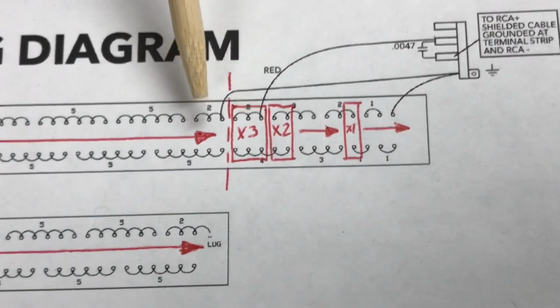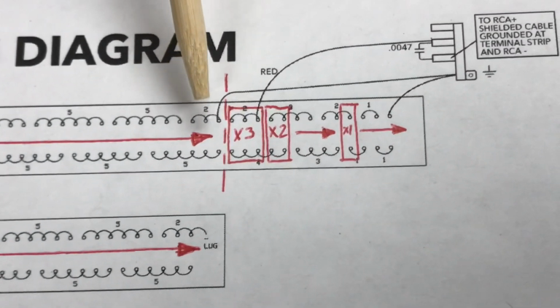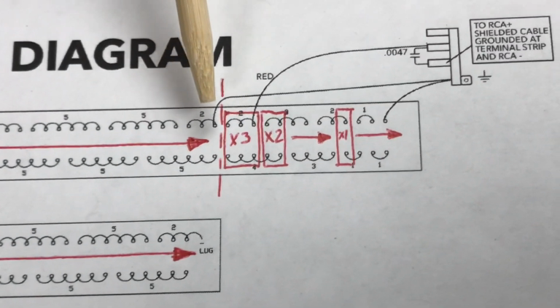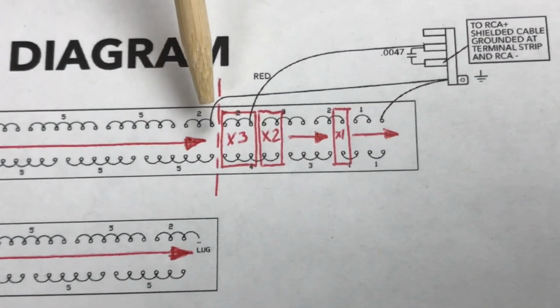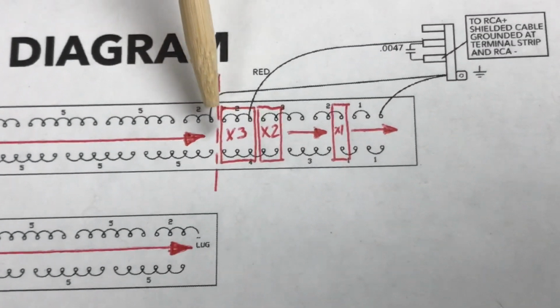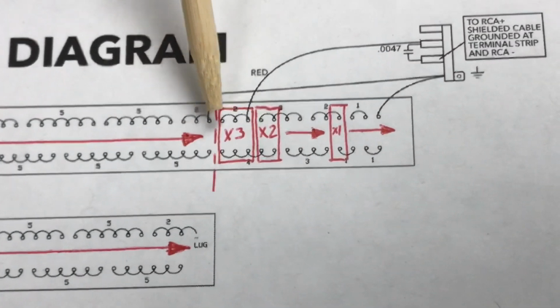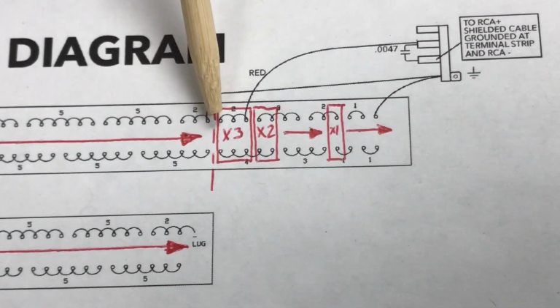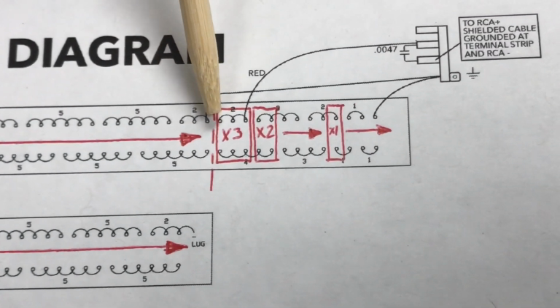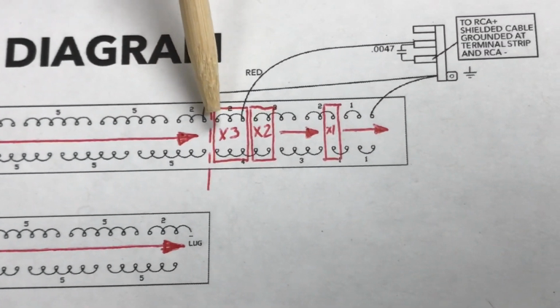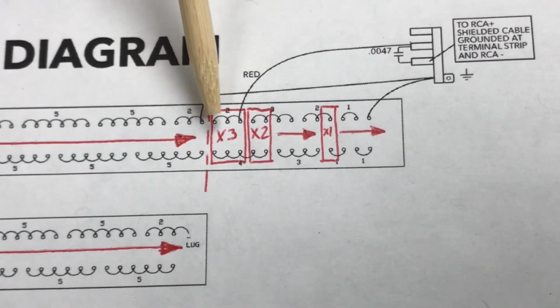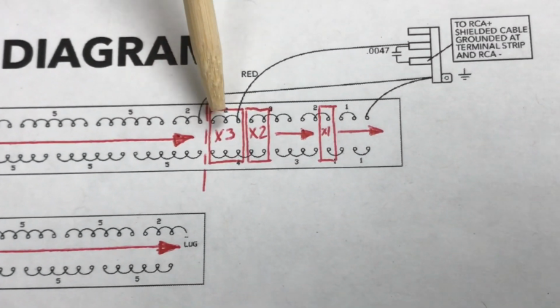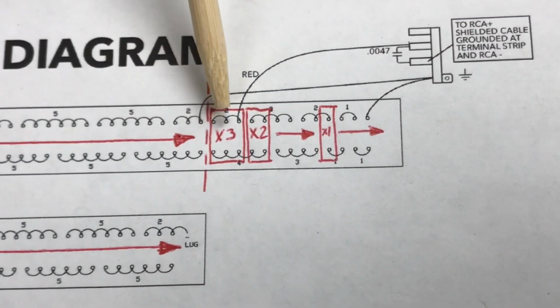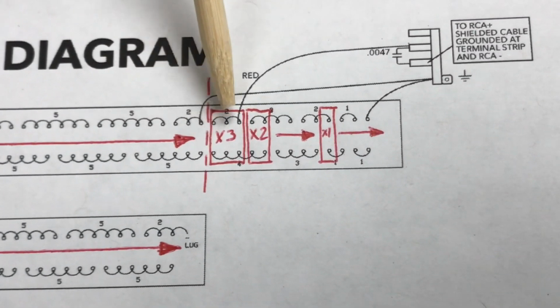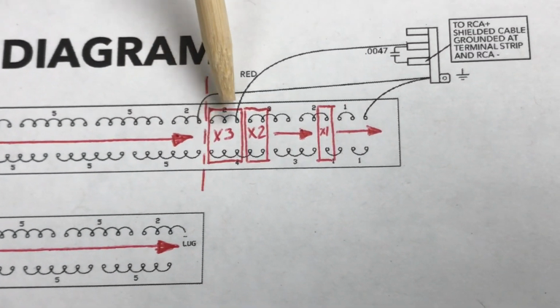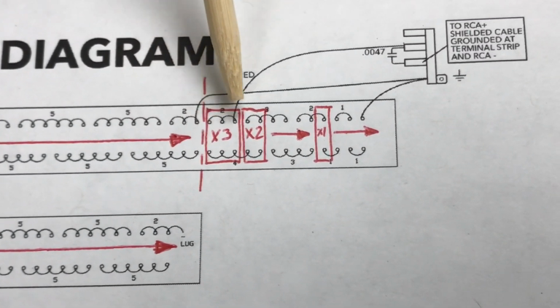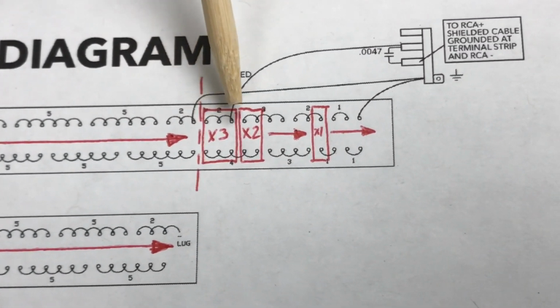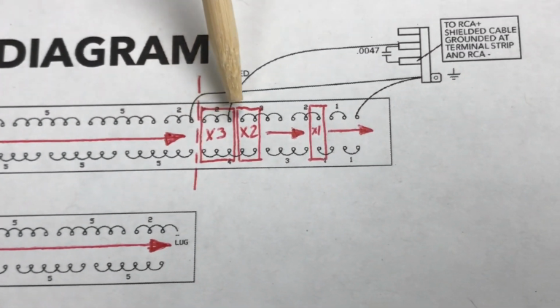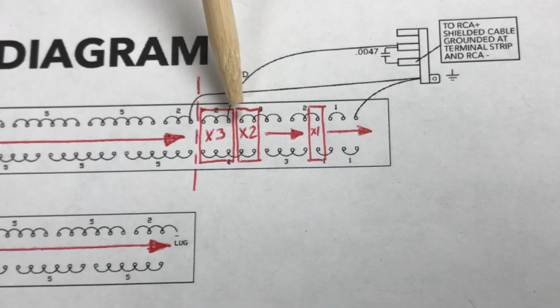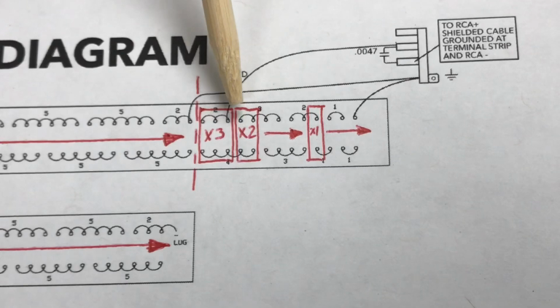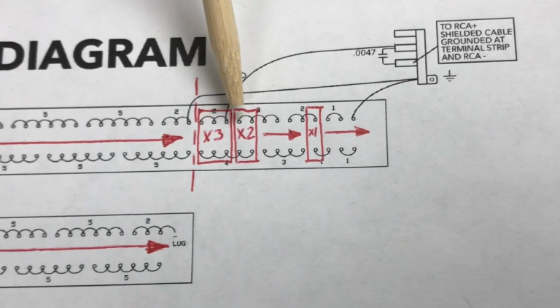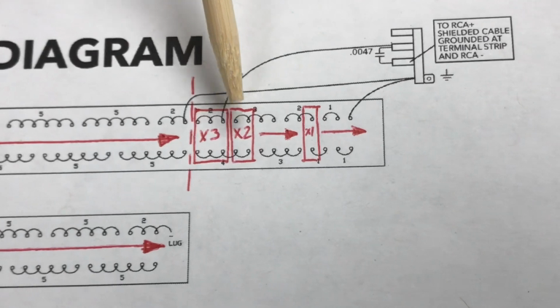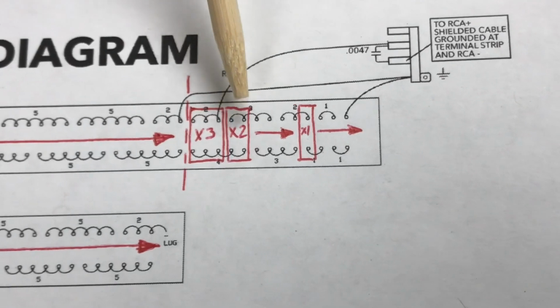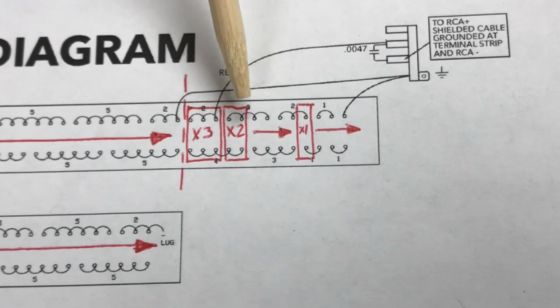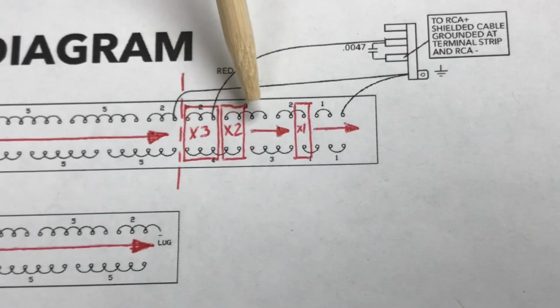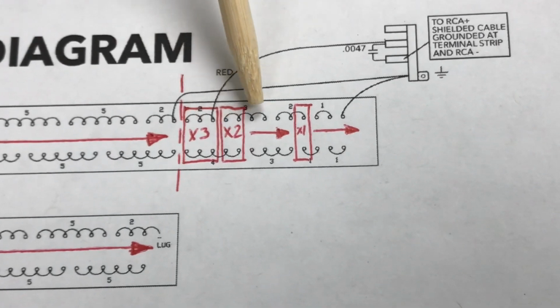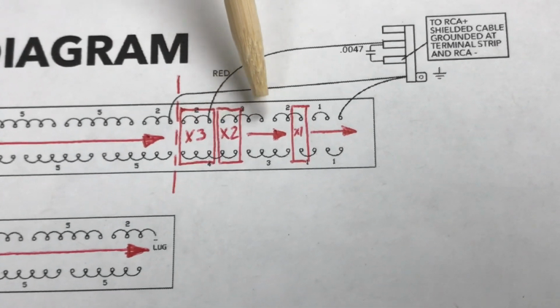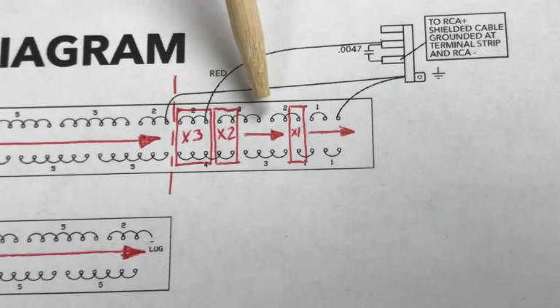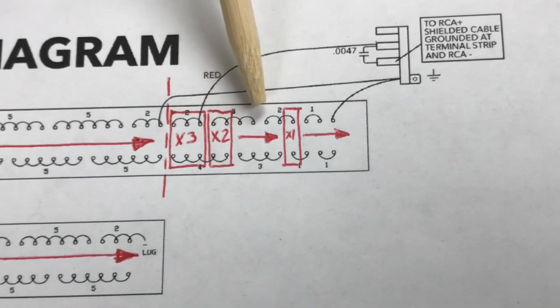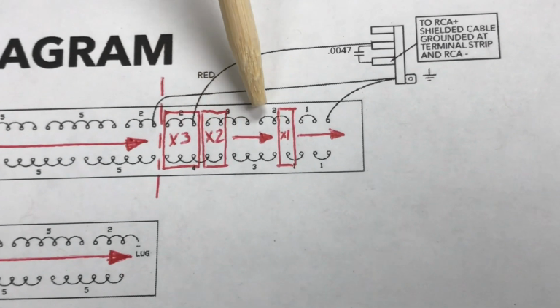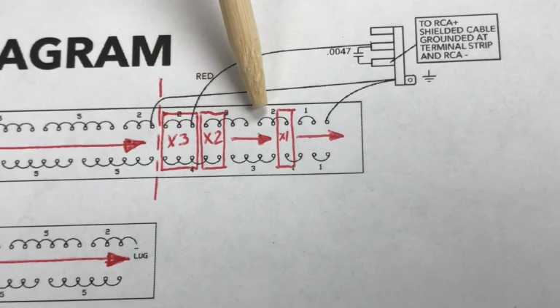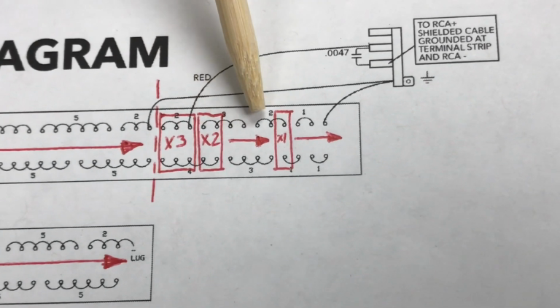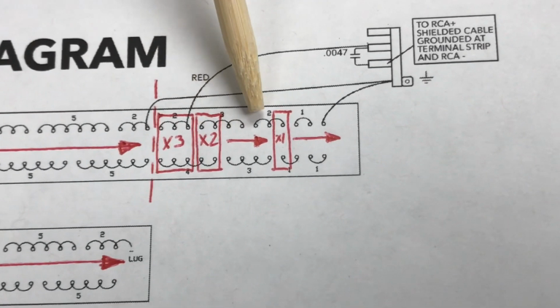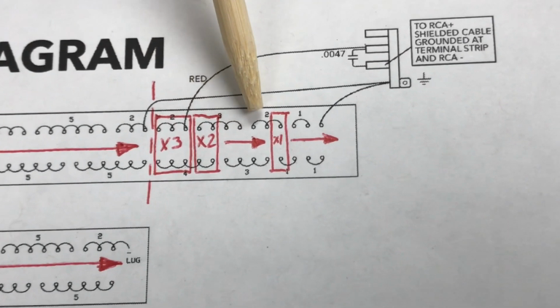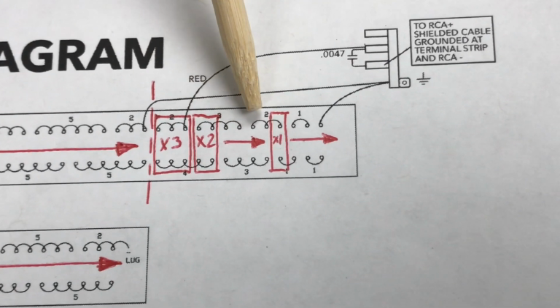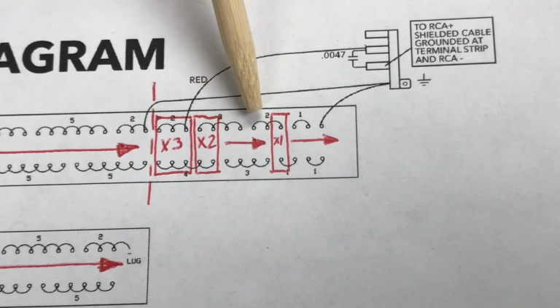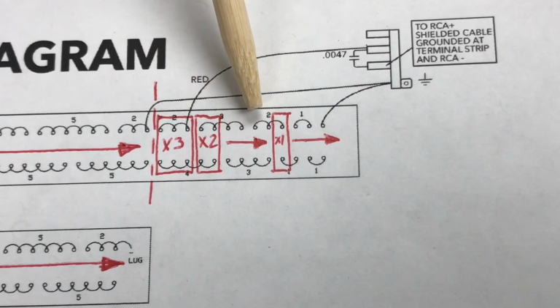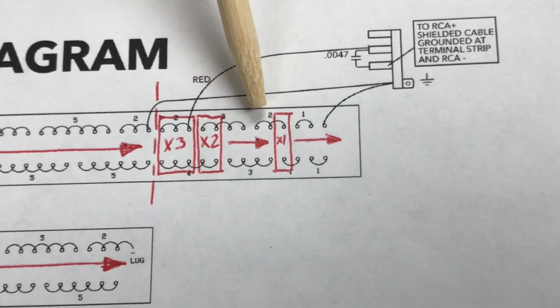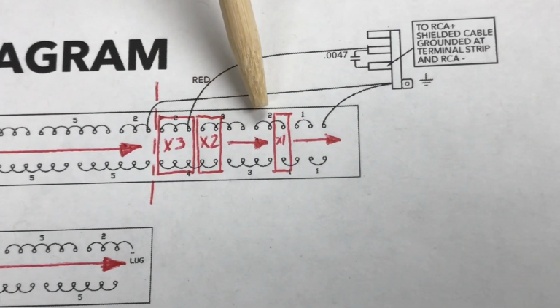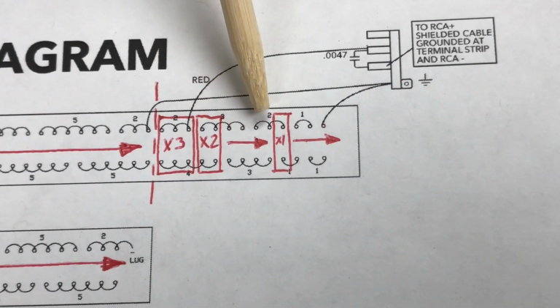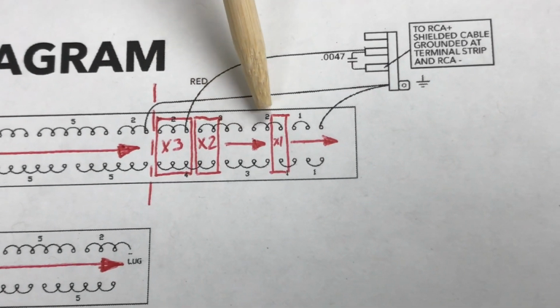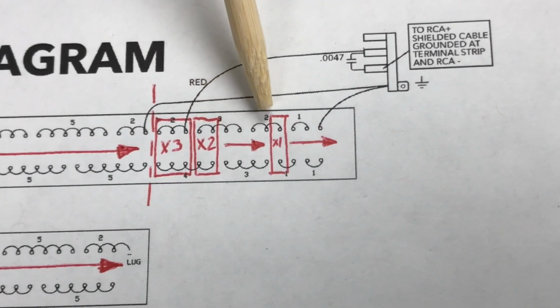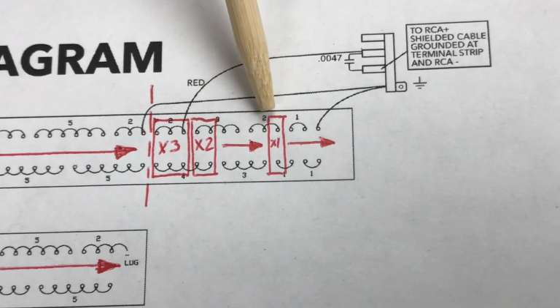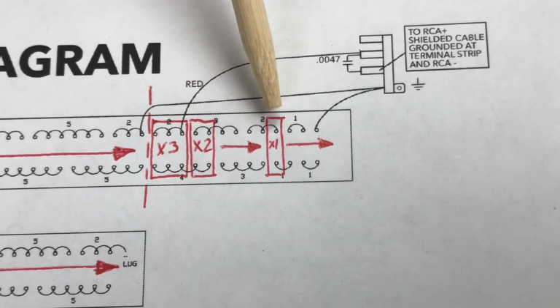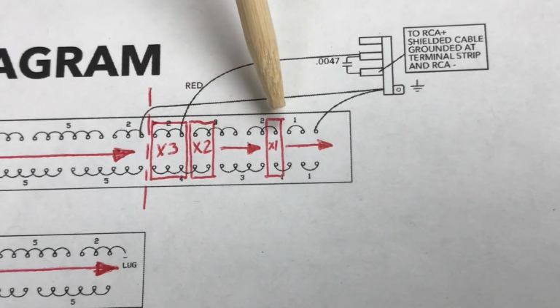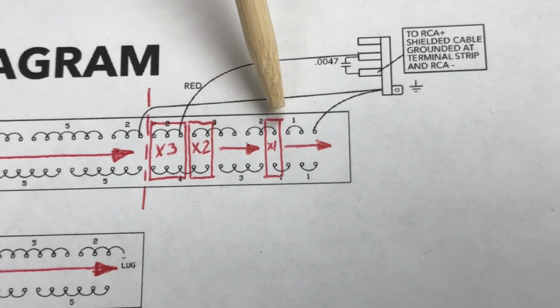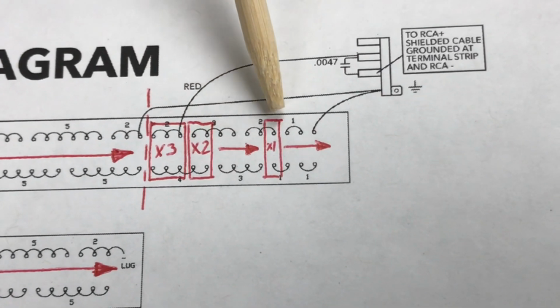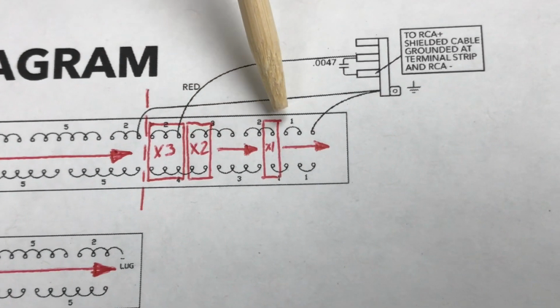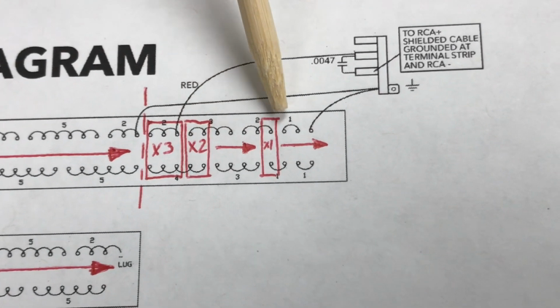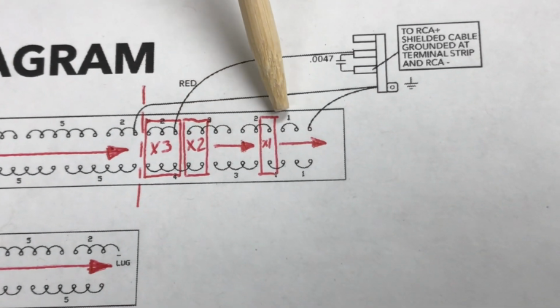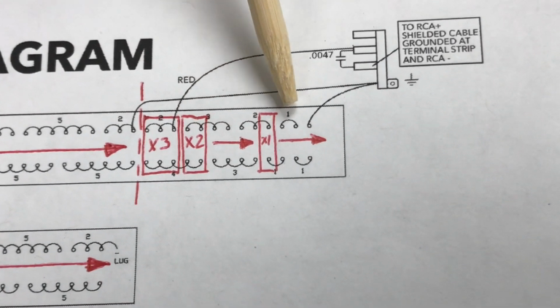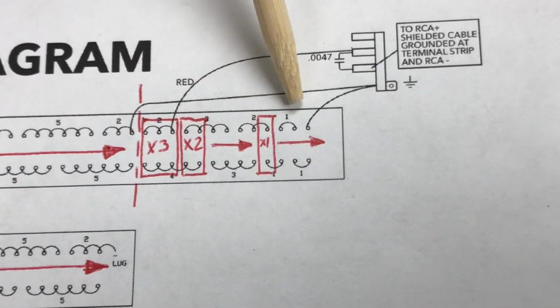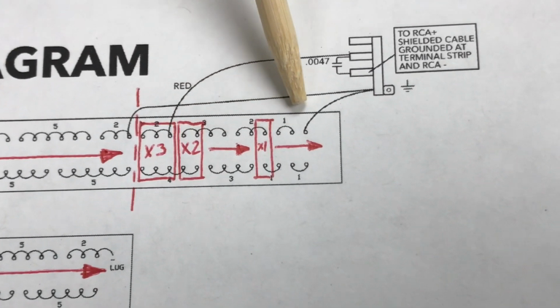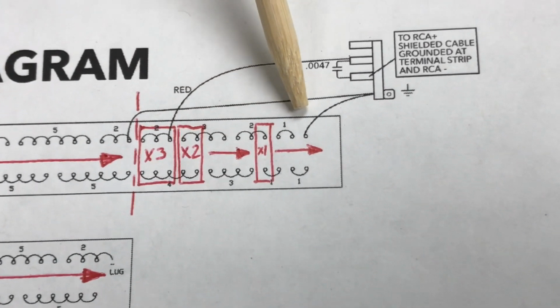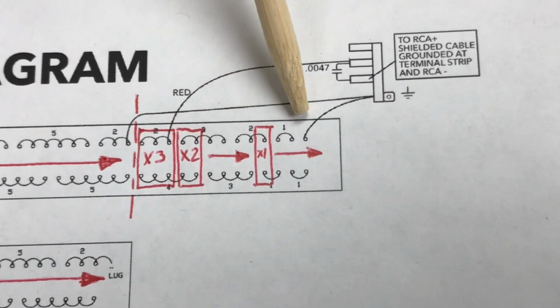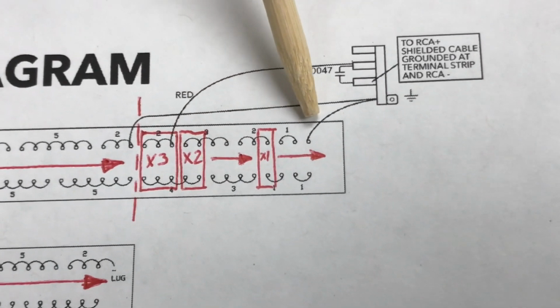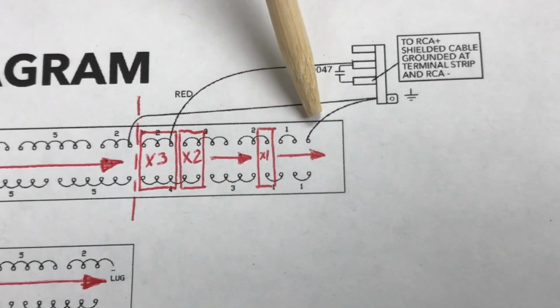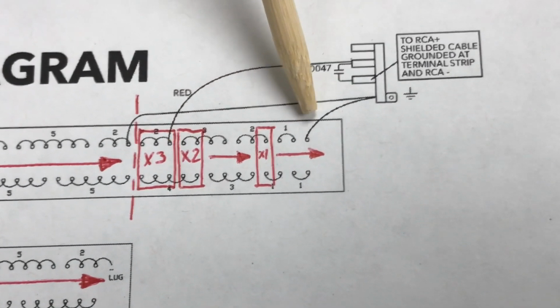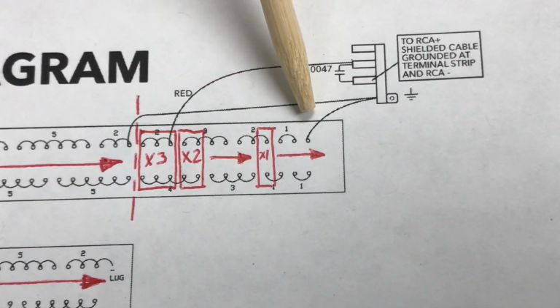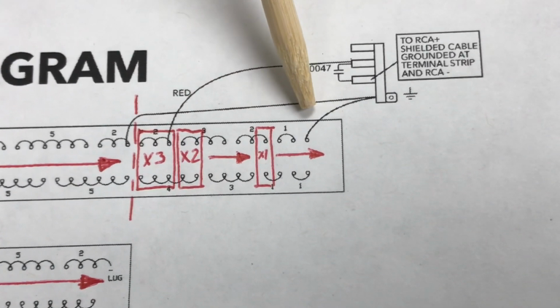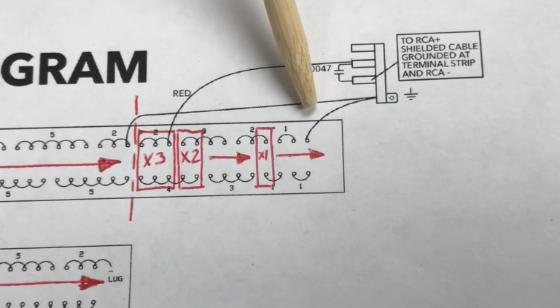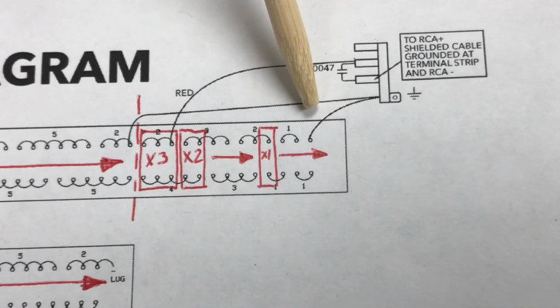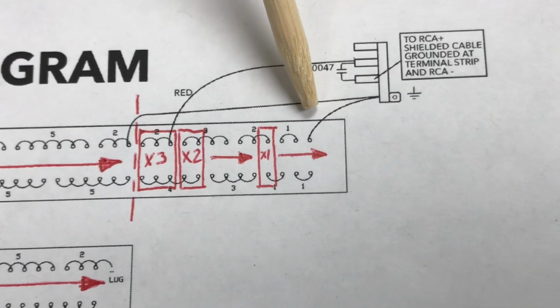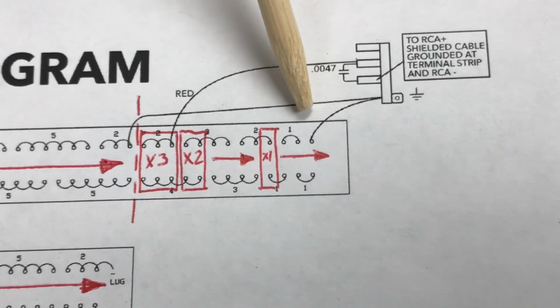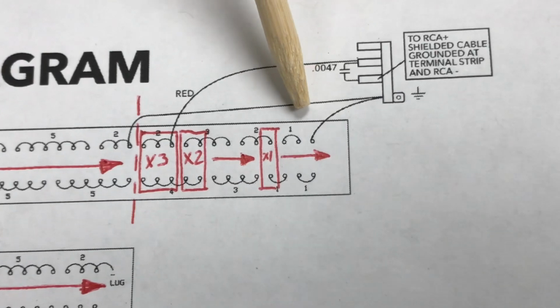After the treble split point, you have a group of three, then three groups of two, and then four single pickups.